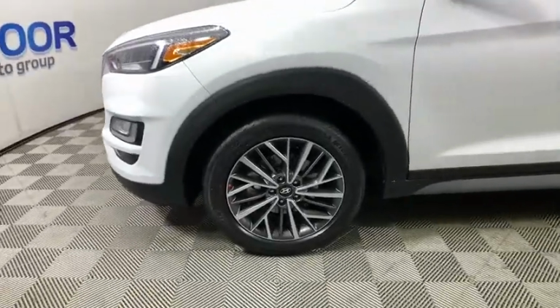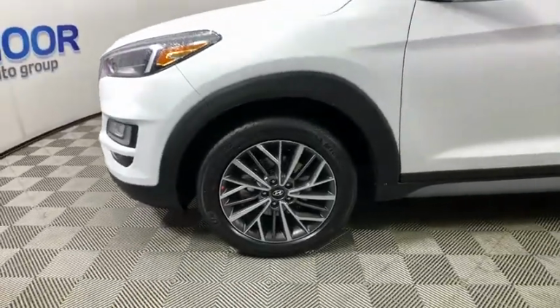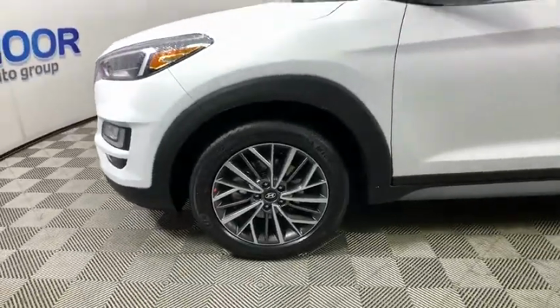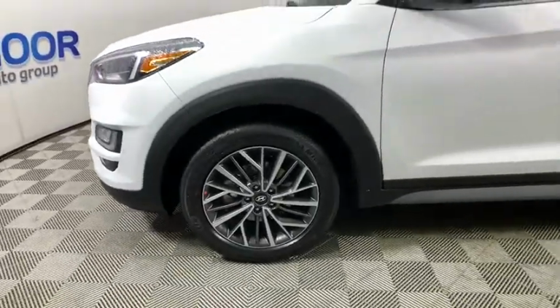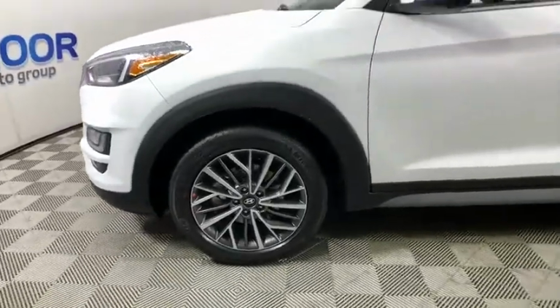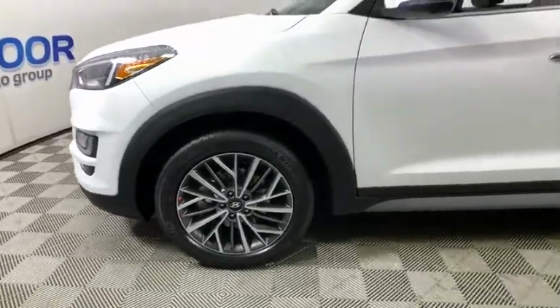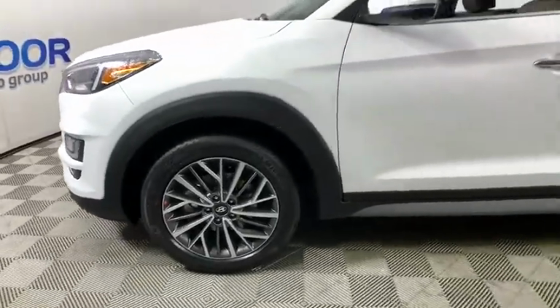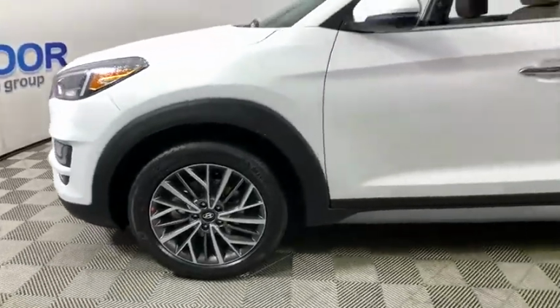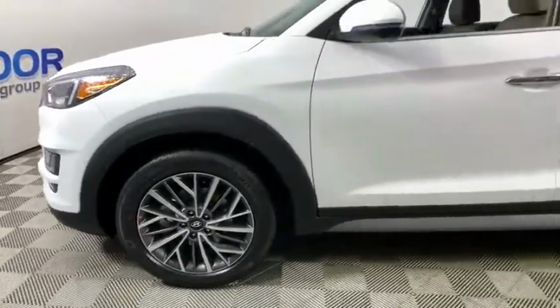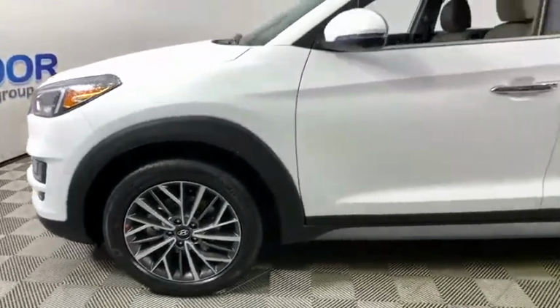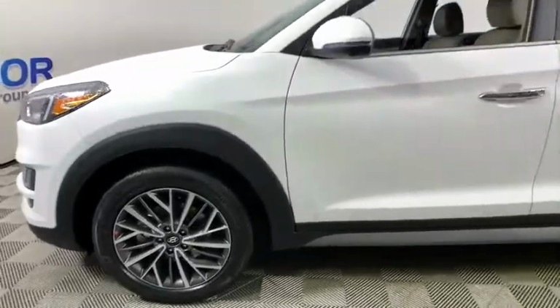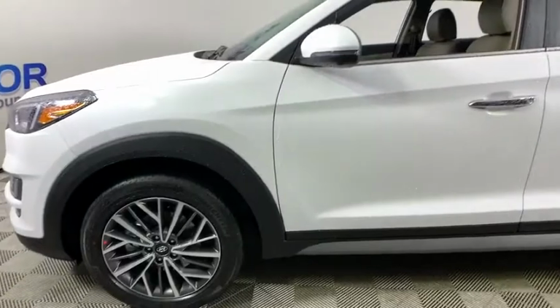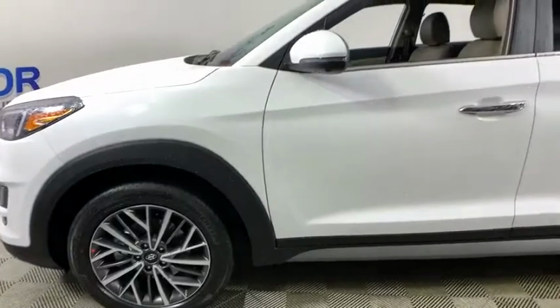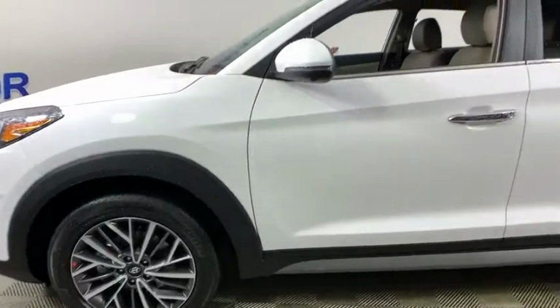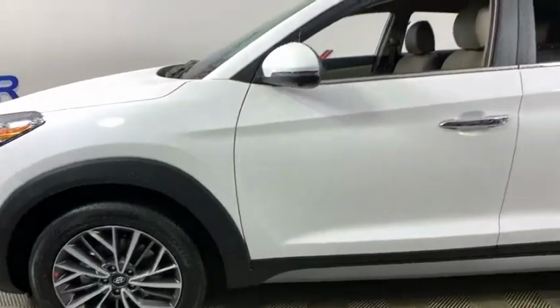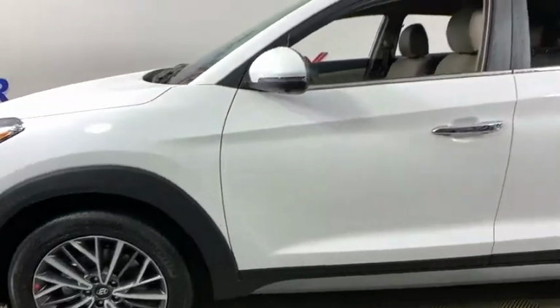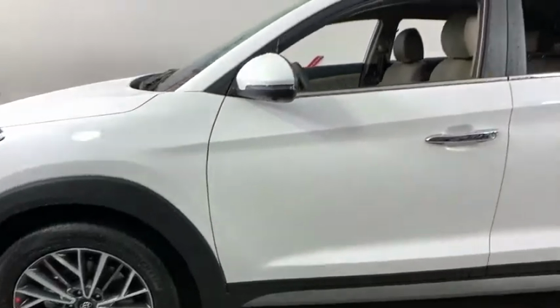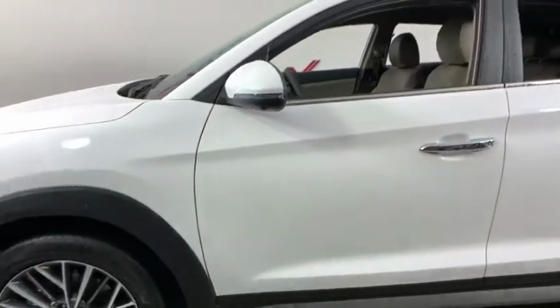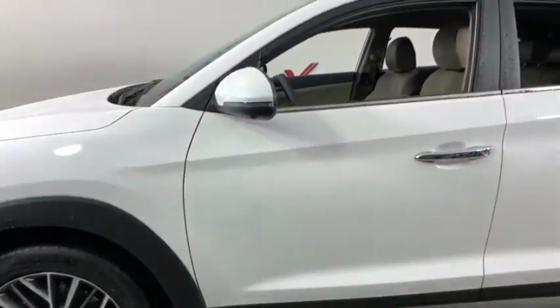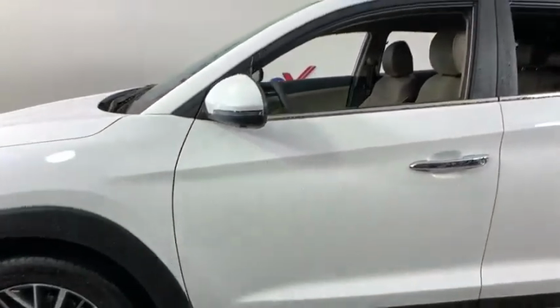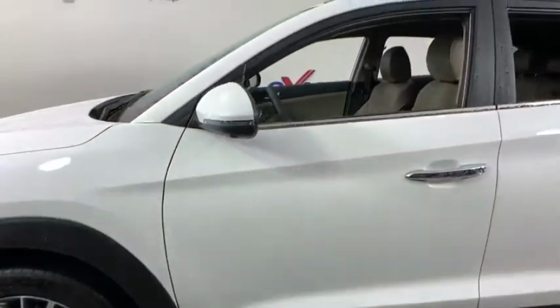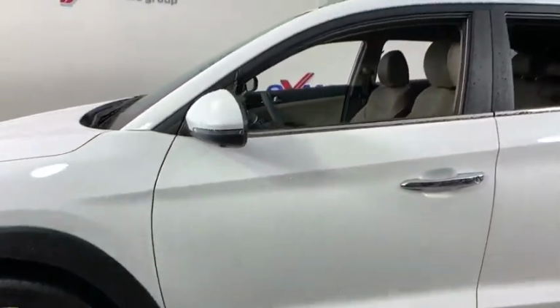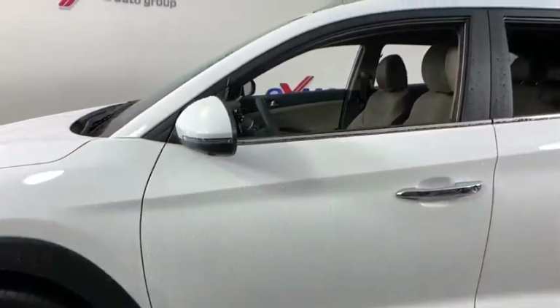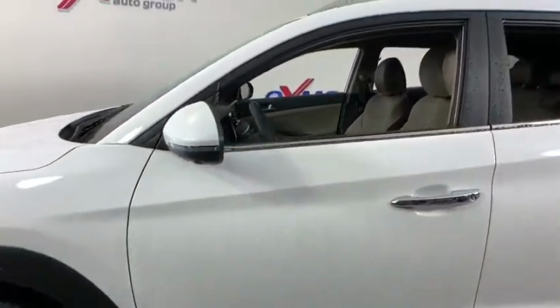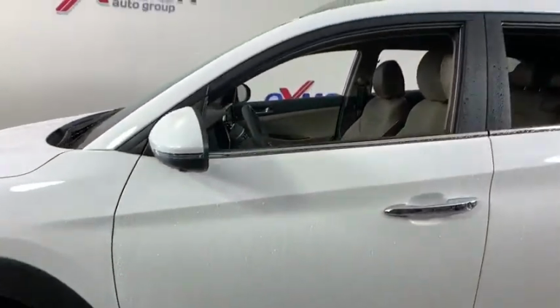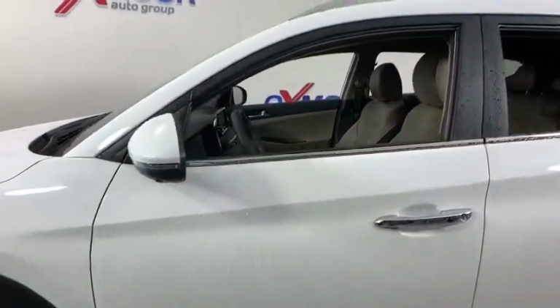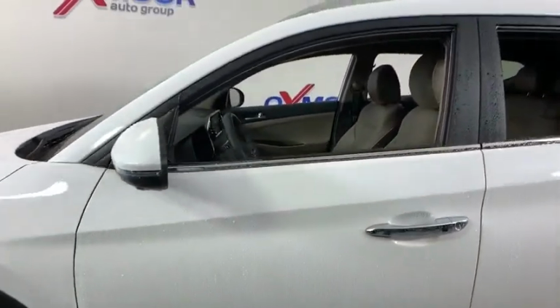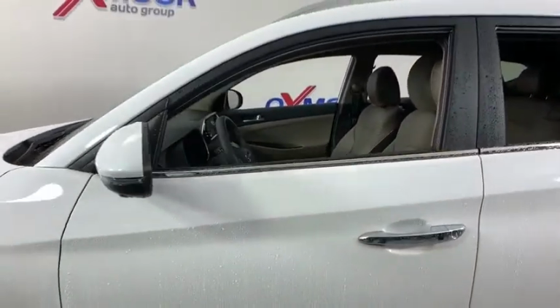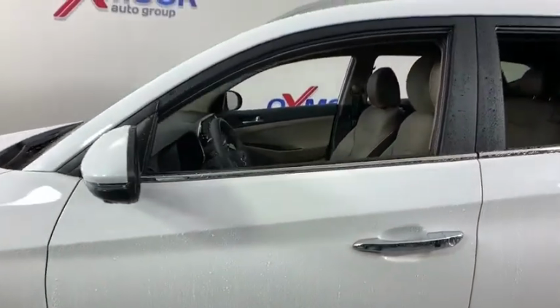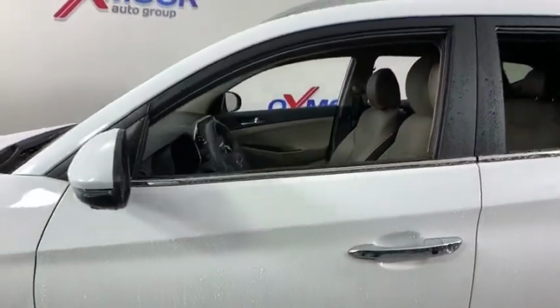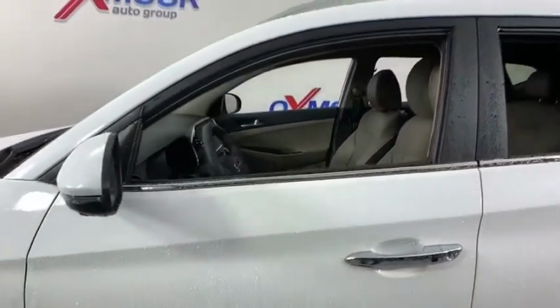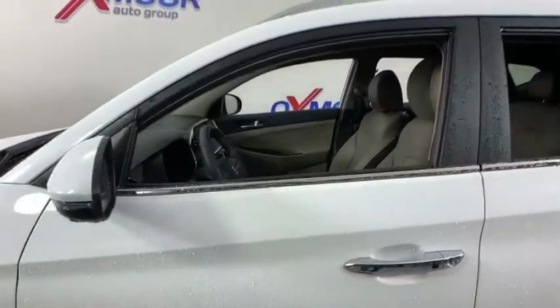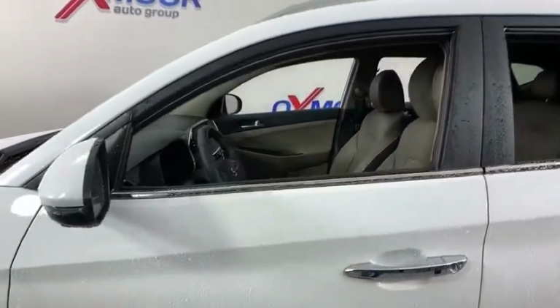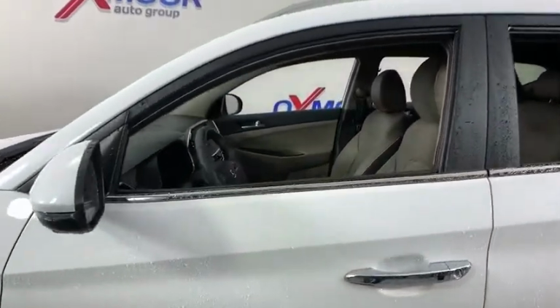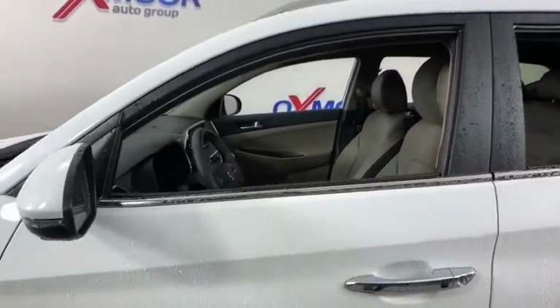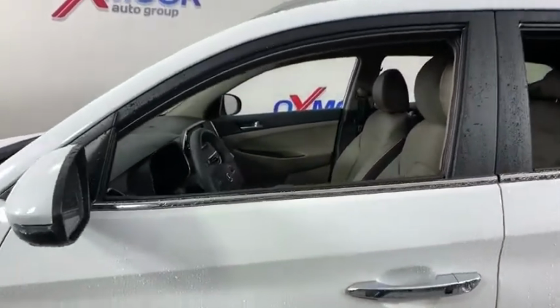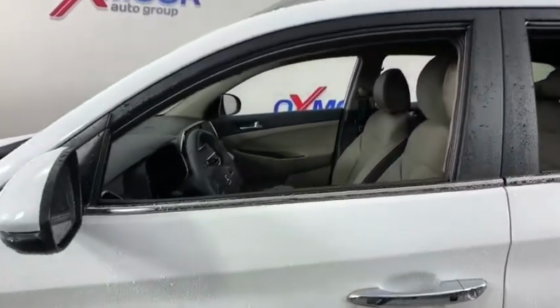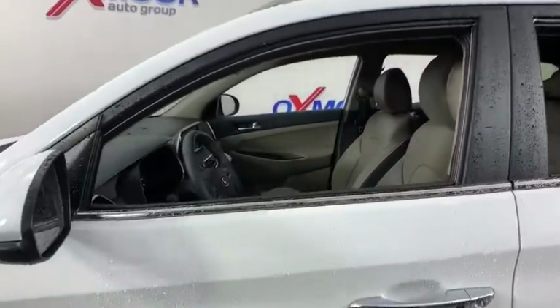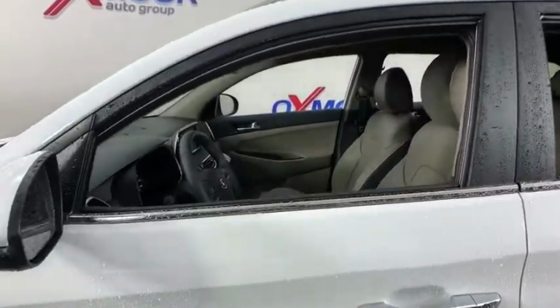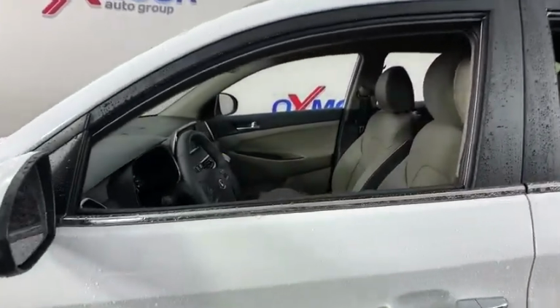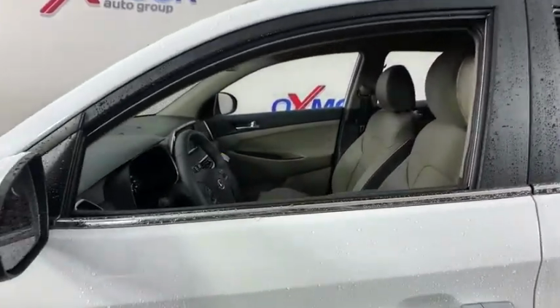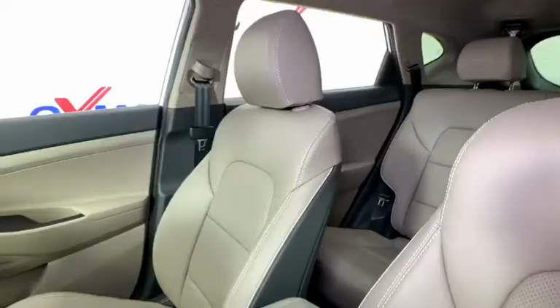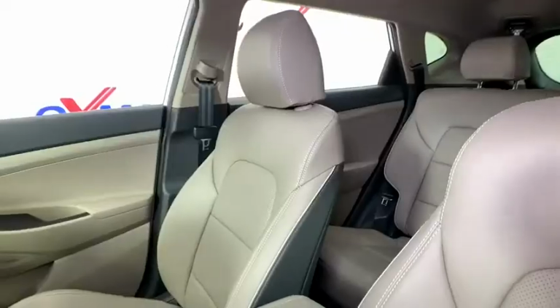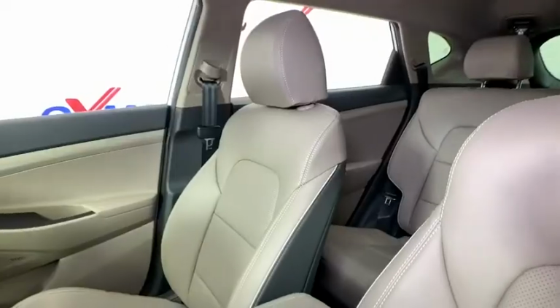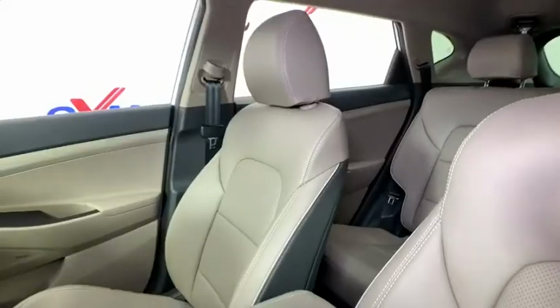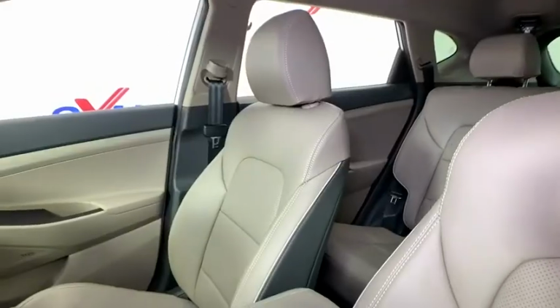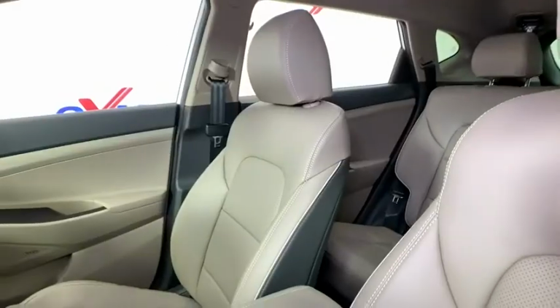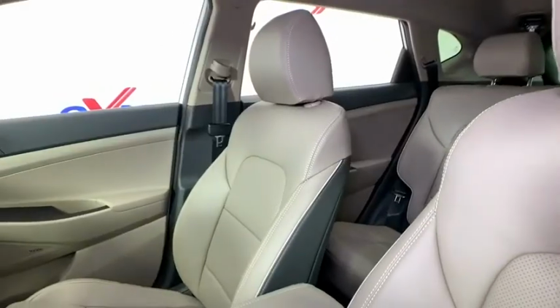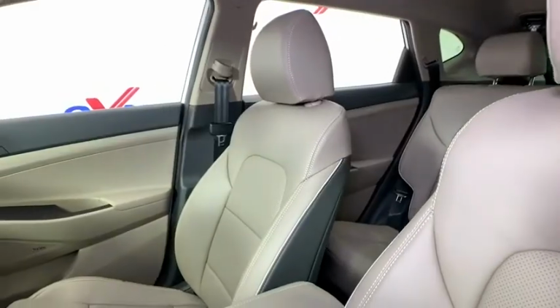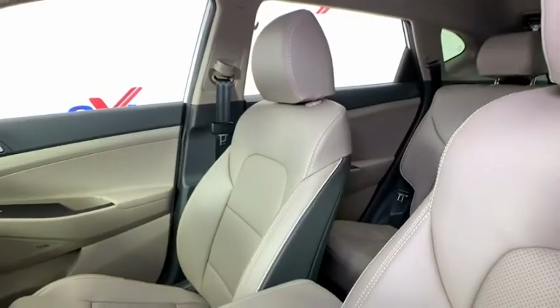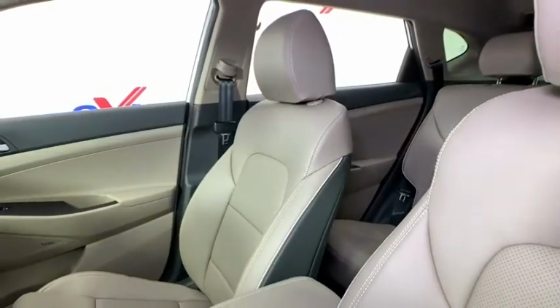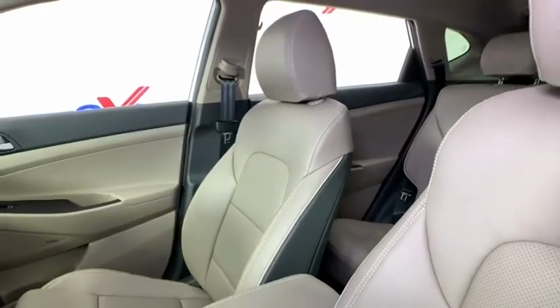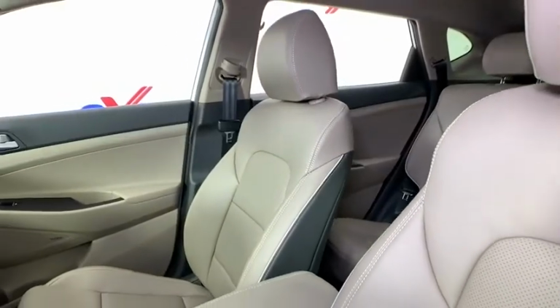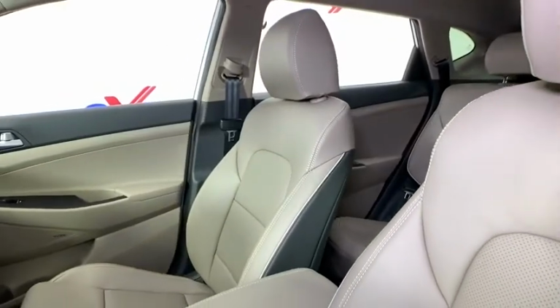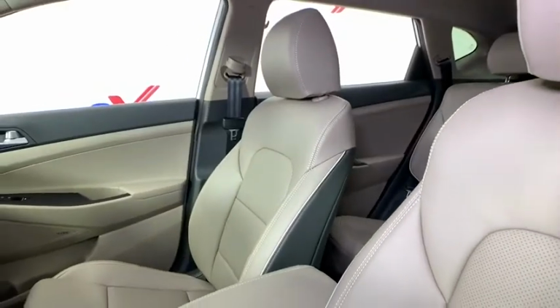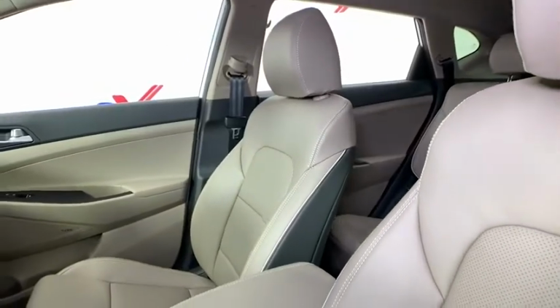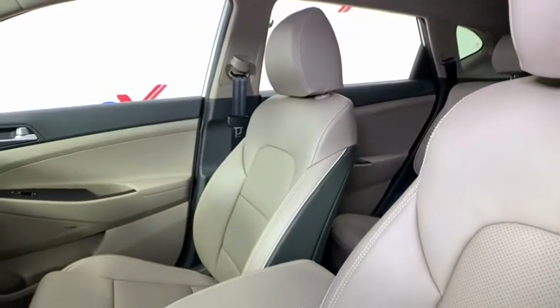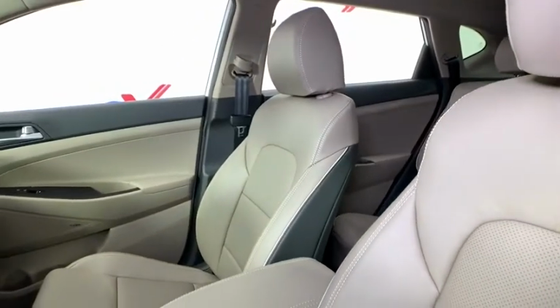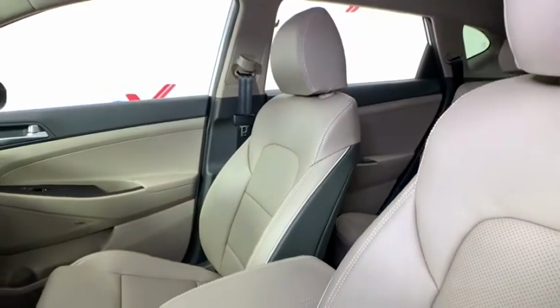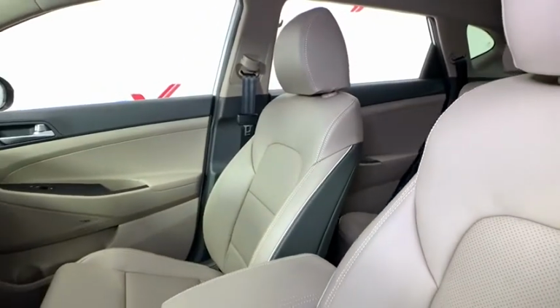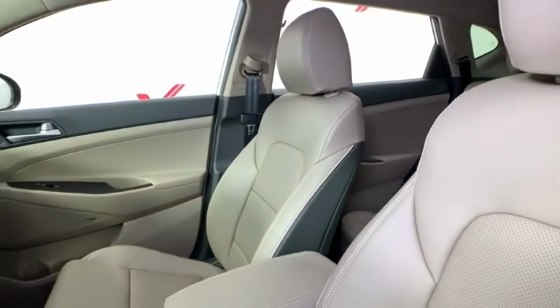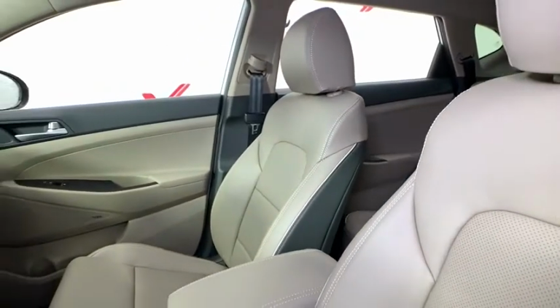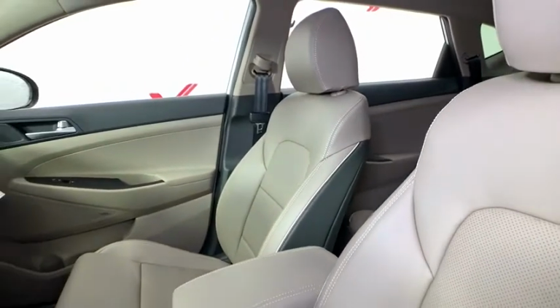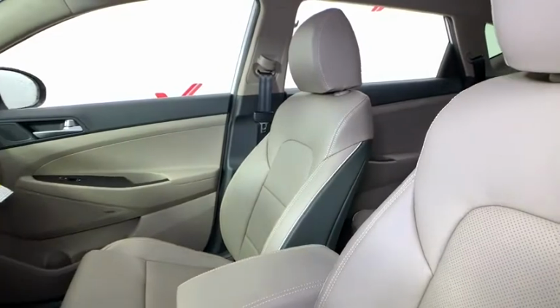With its spacious interior, small never felt so big. This vehicle has less than 200 miles.